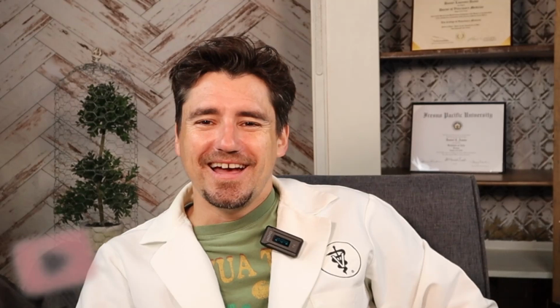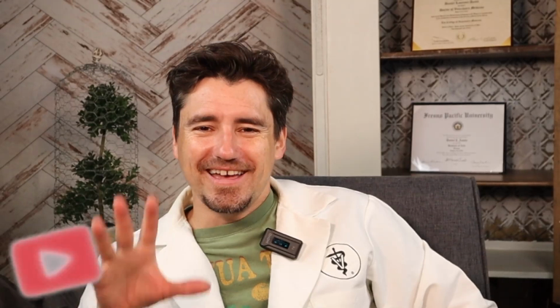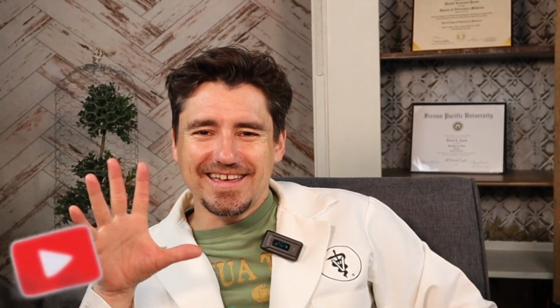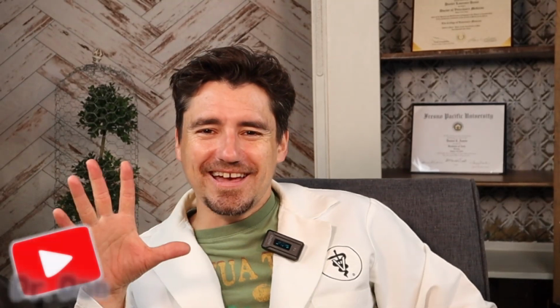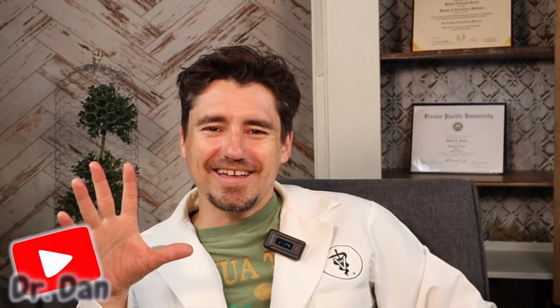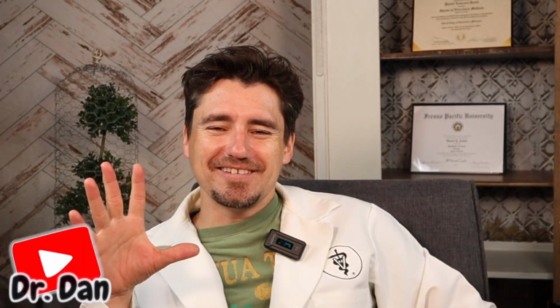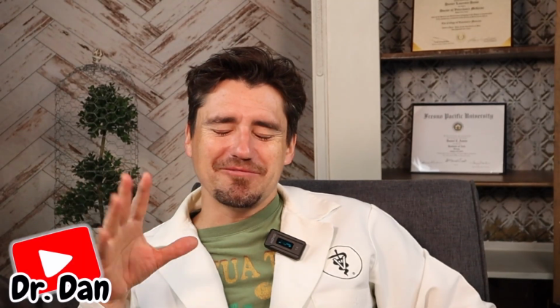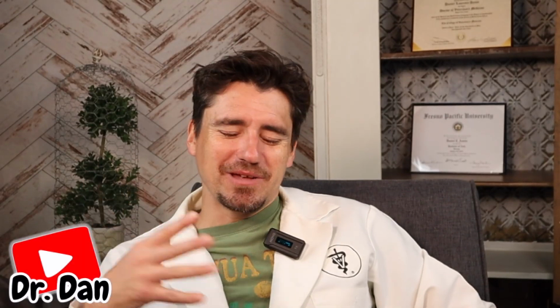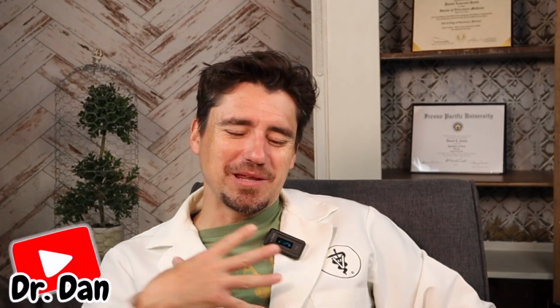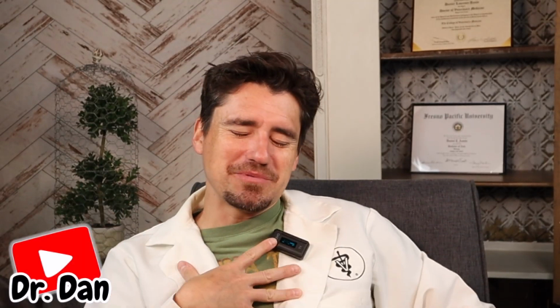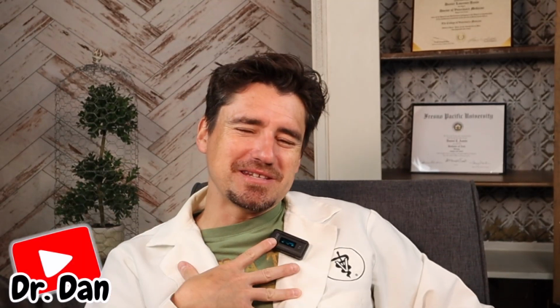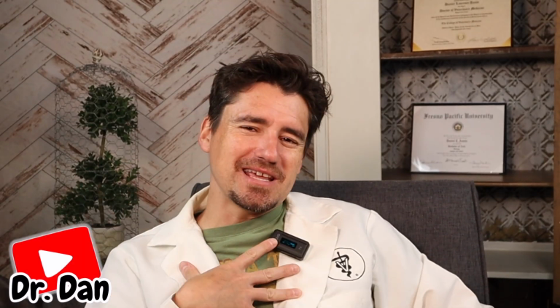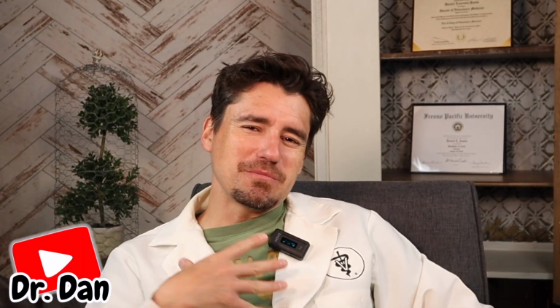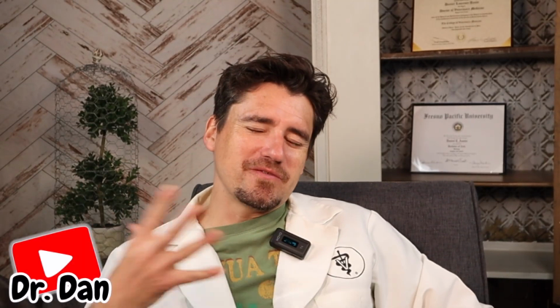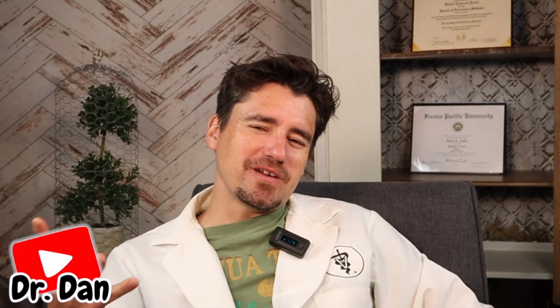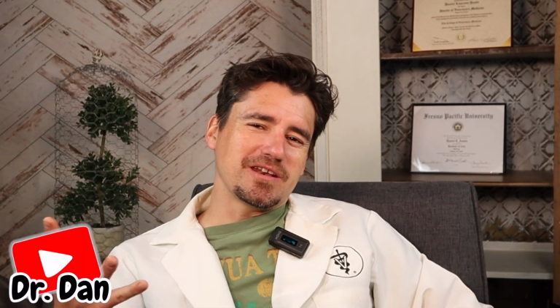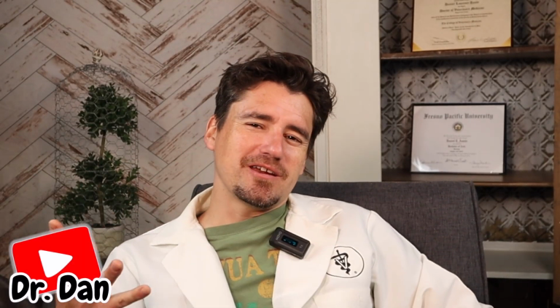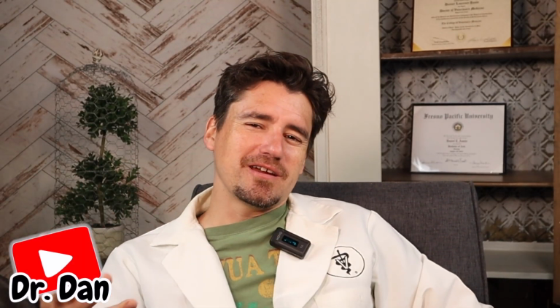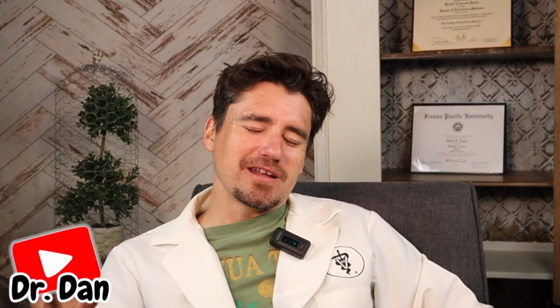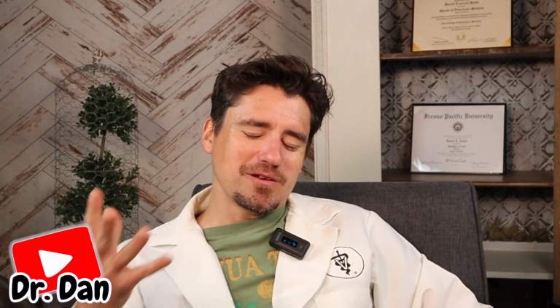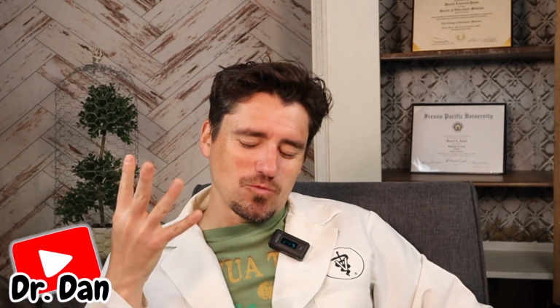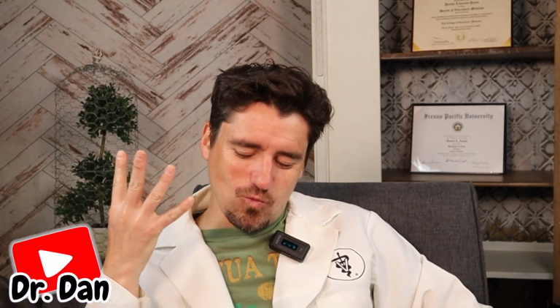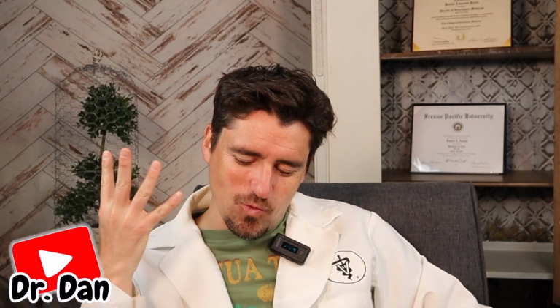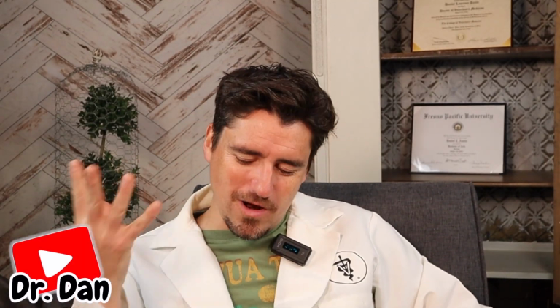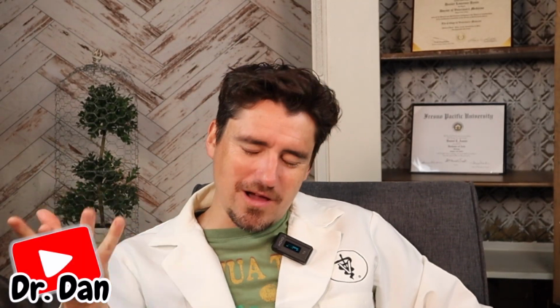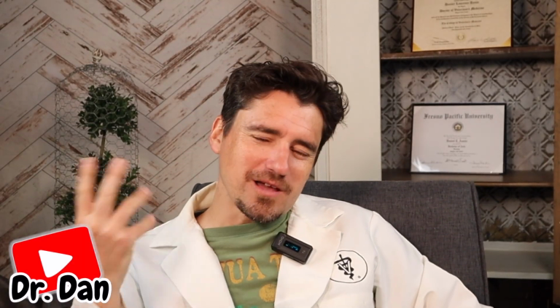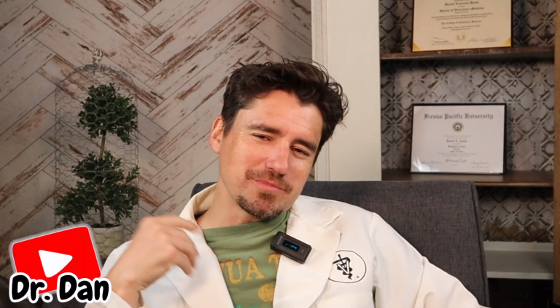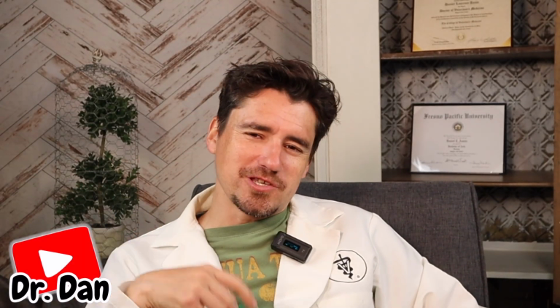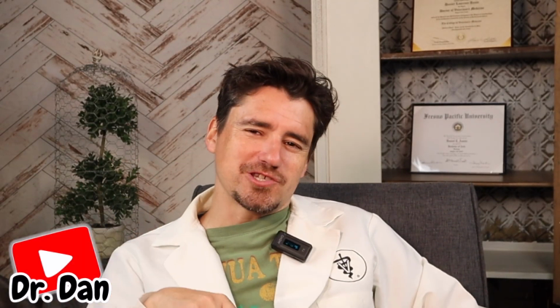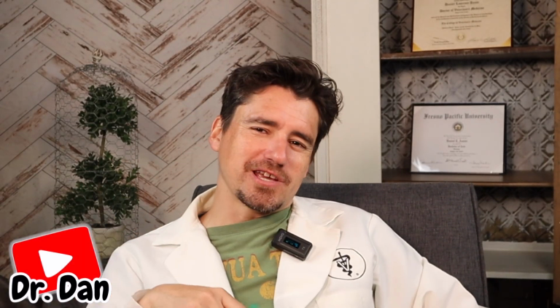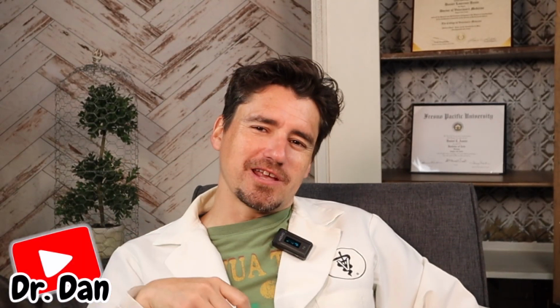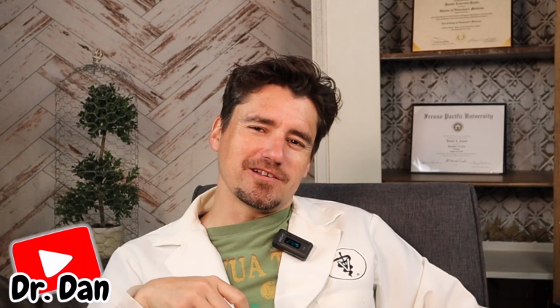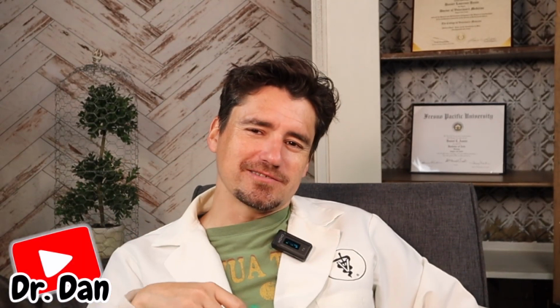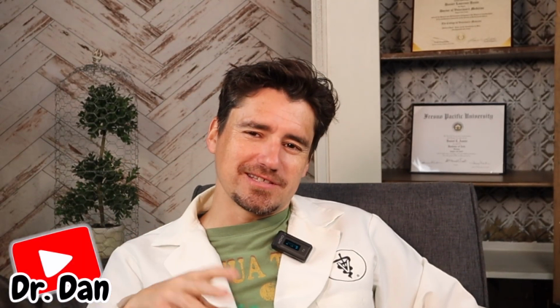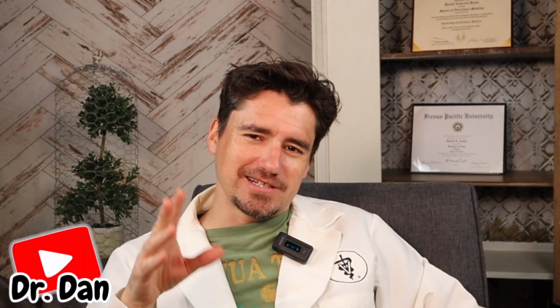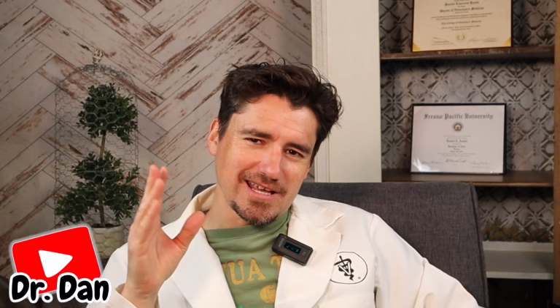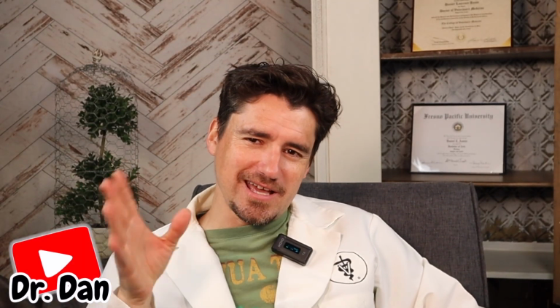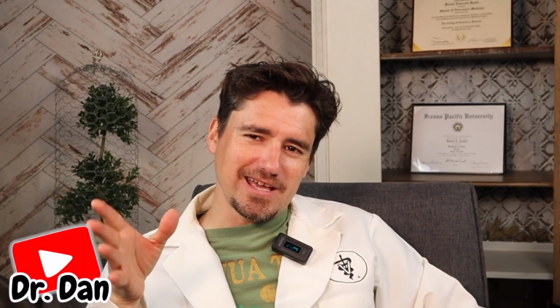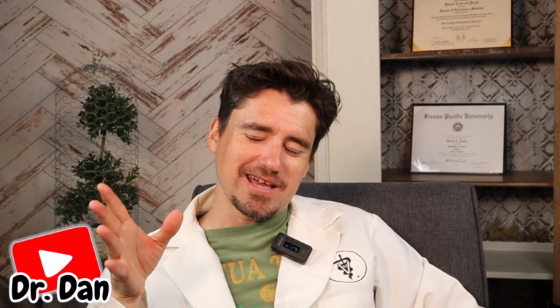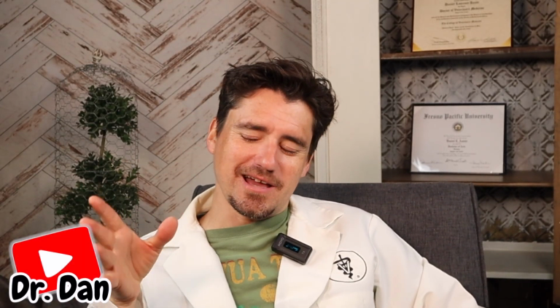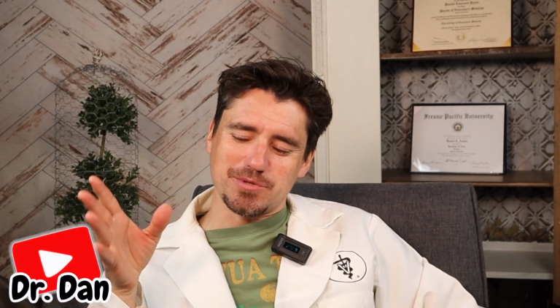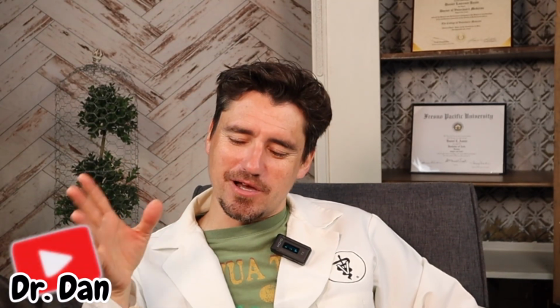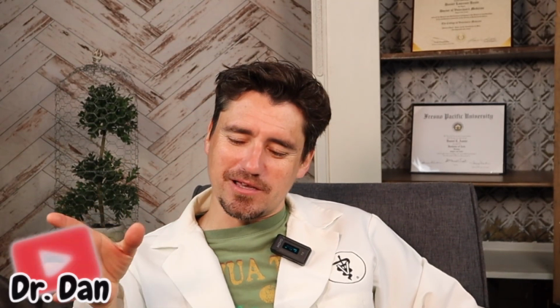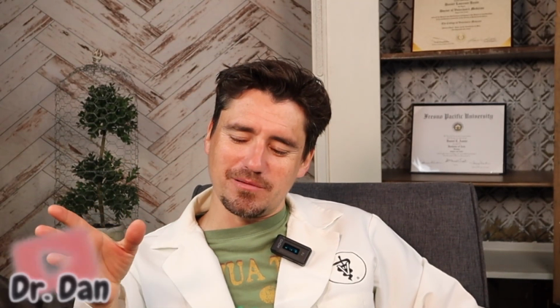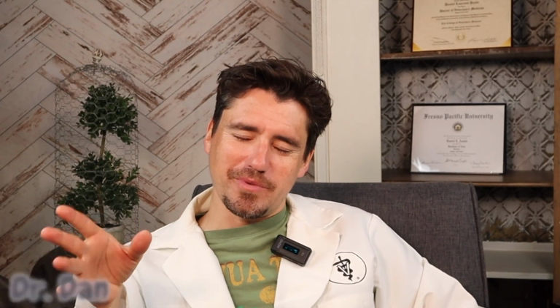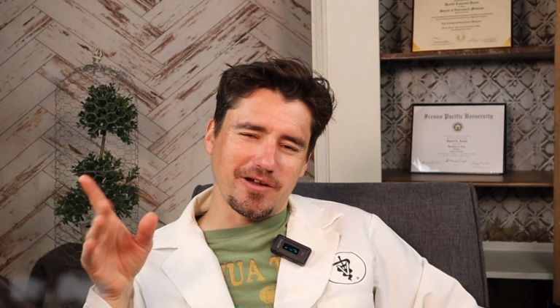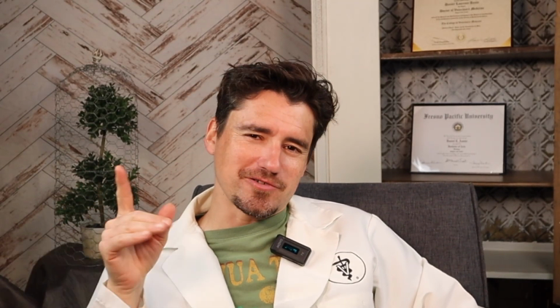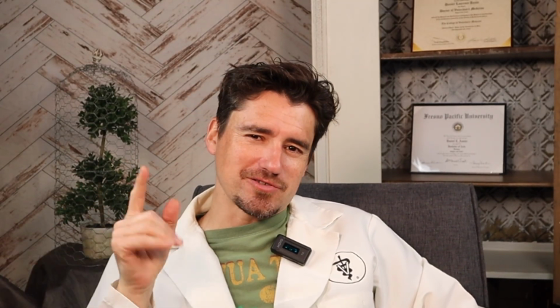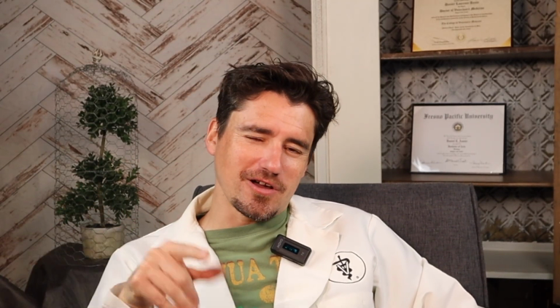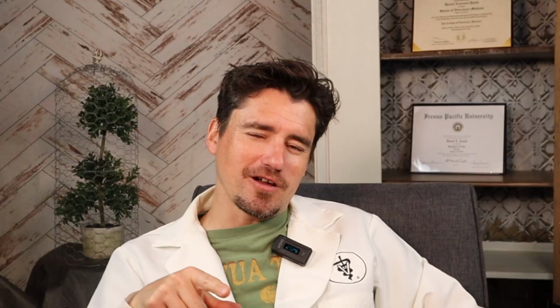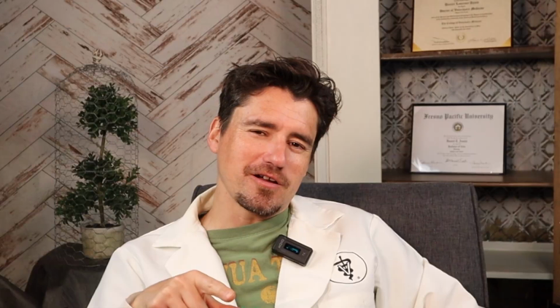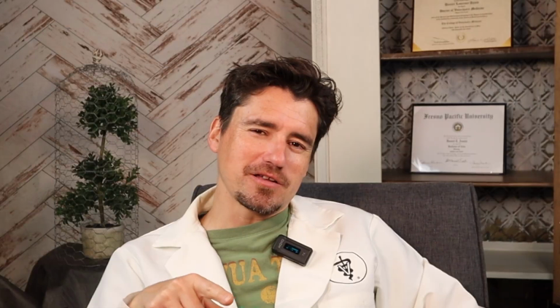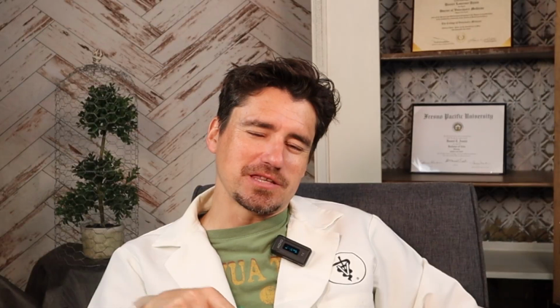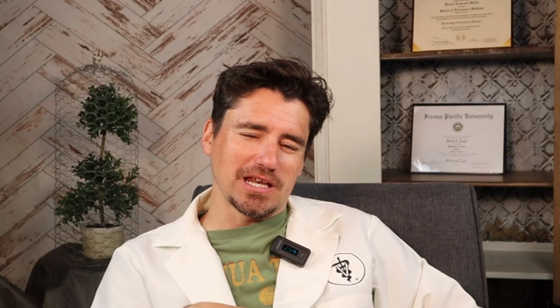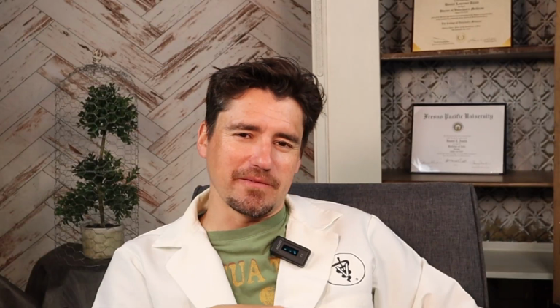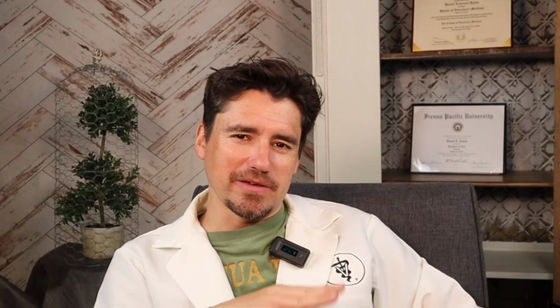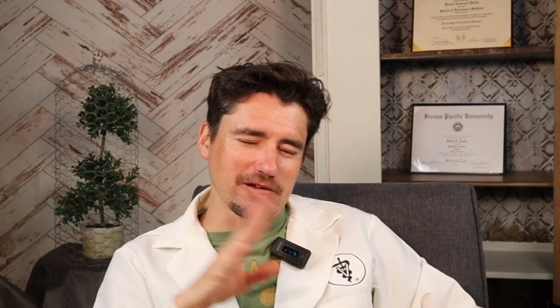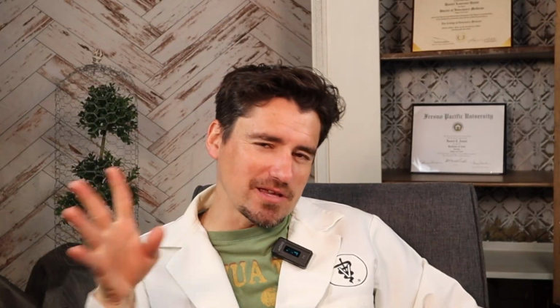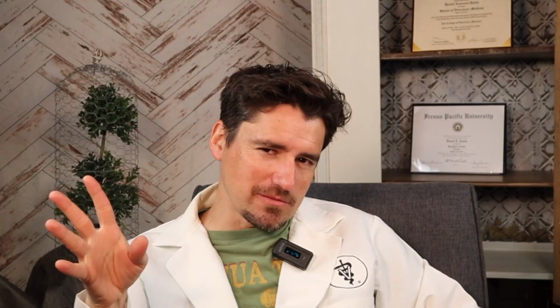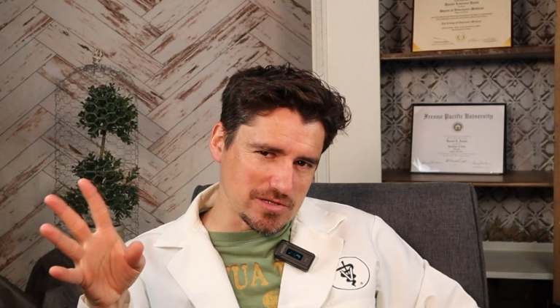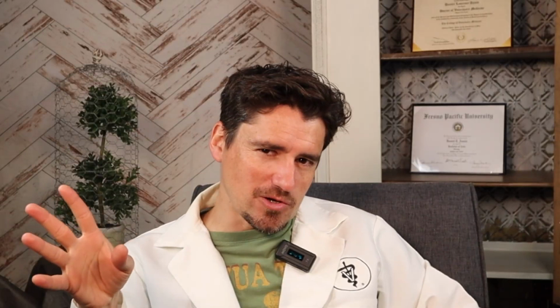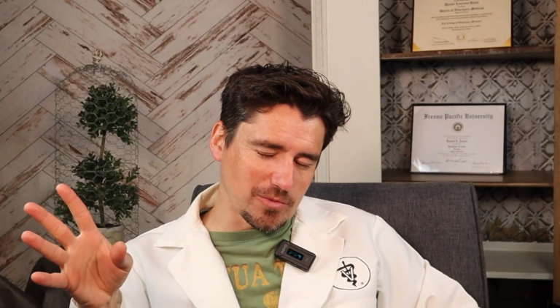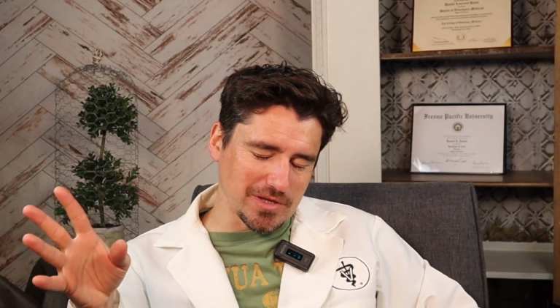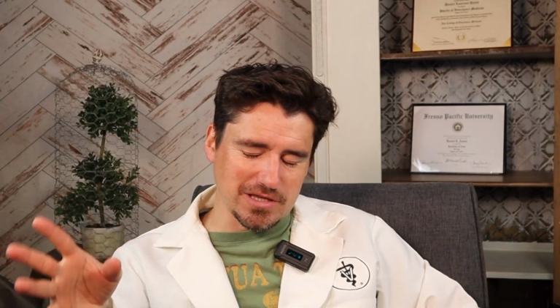Hey guys, my name is Dan. I'm a veterinarian and welcome to the channel. Today I'm talking about dogs that have ear hematomas.